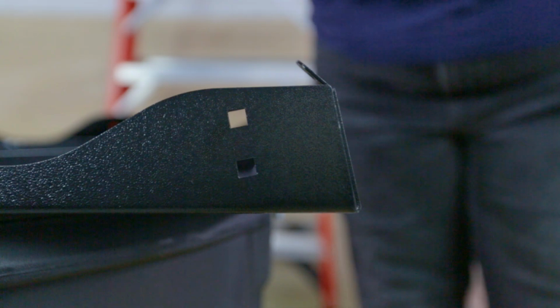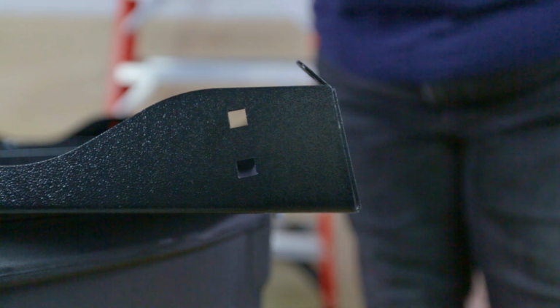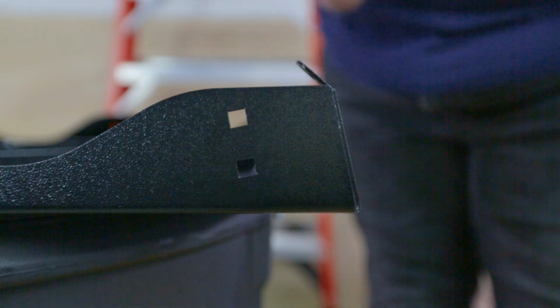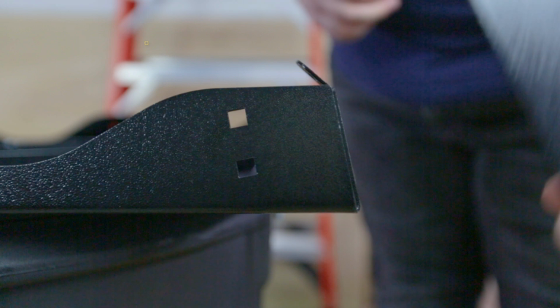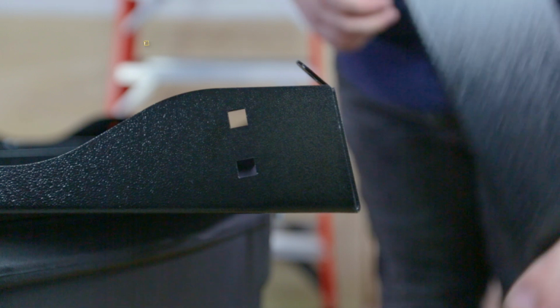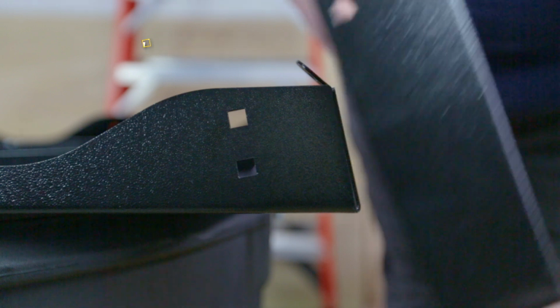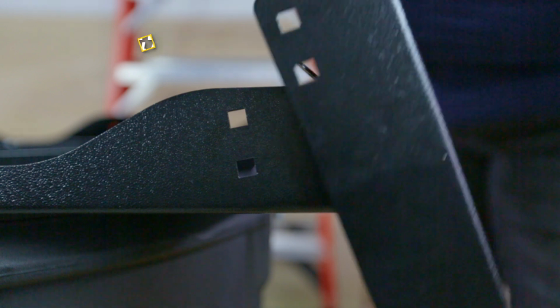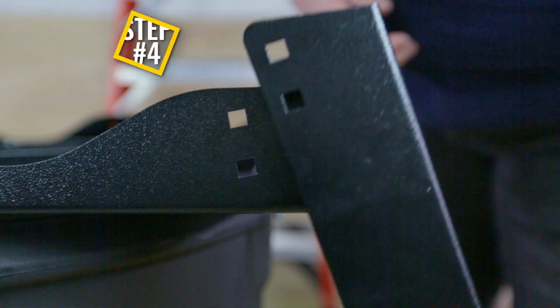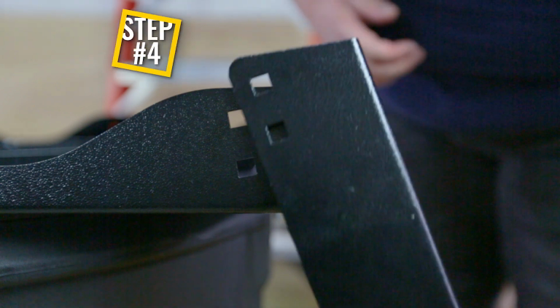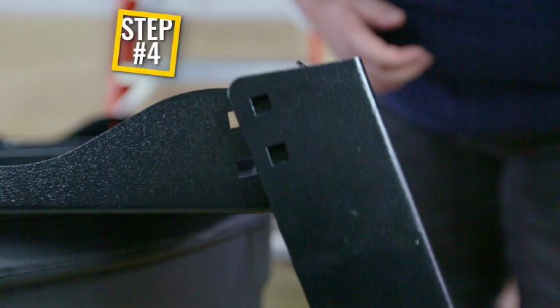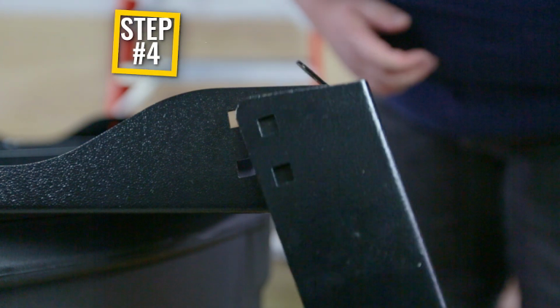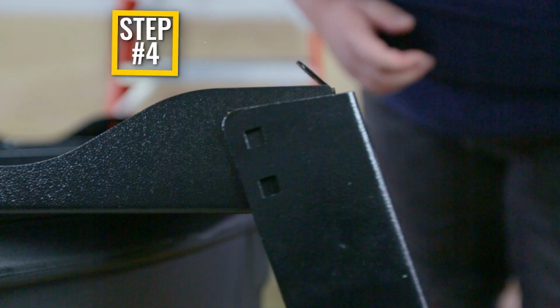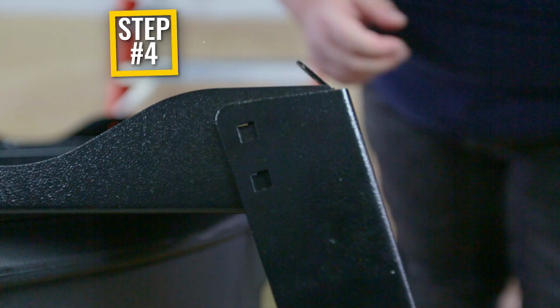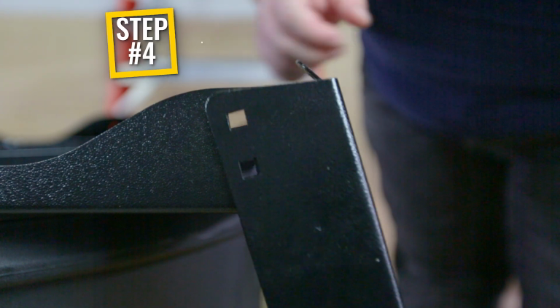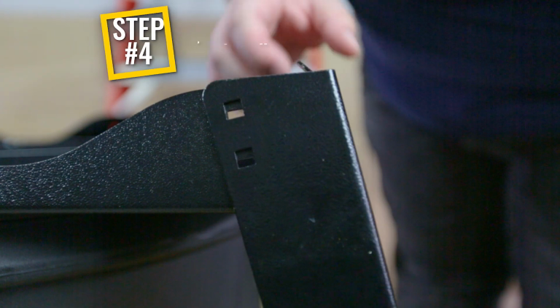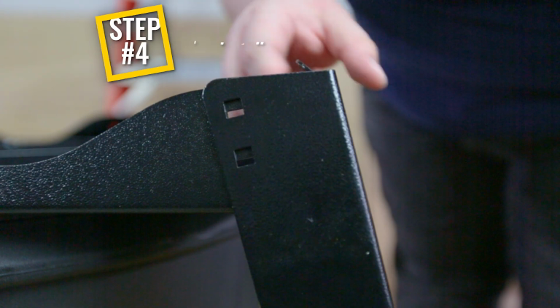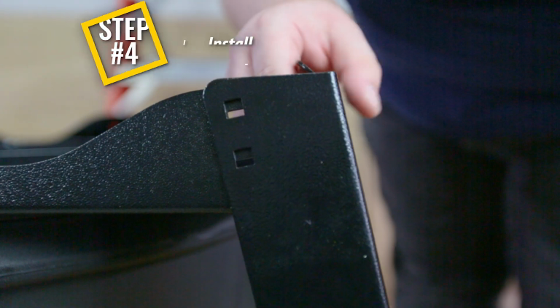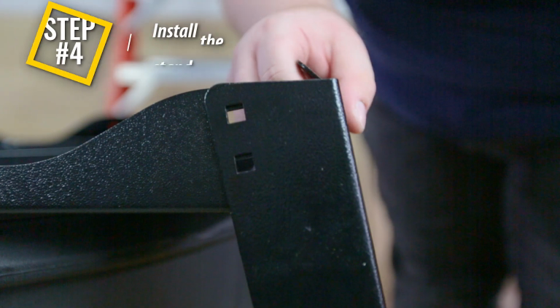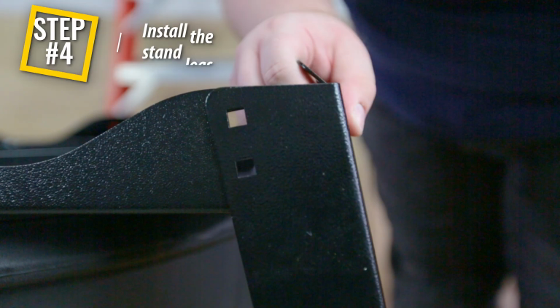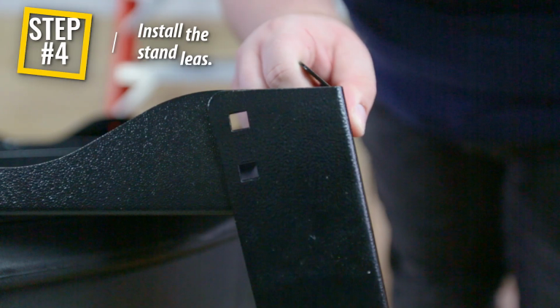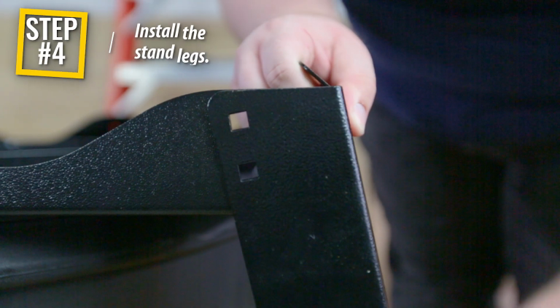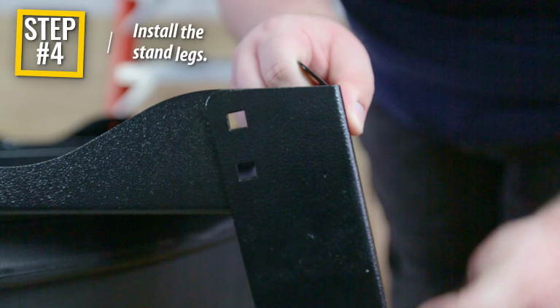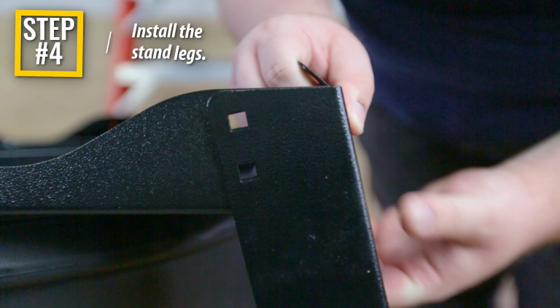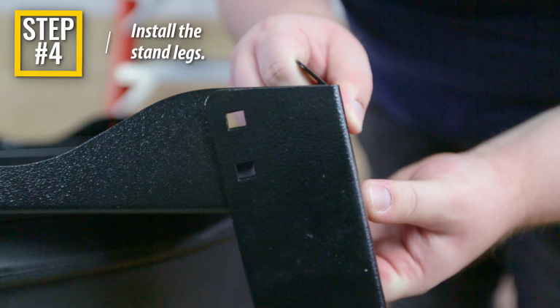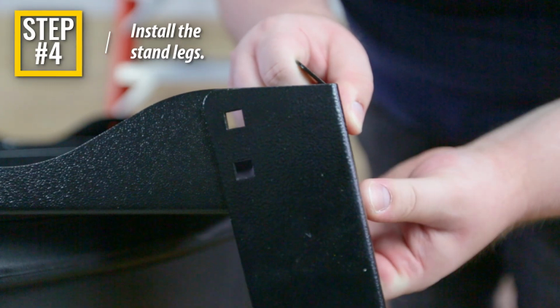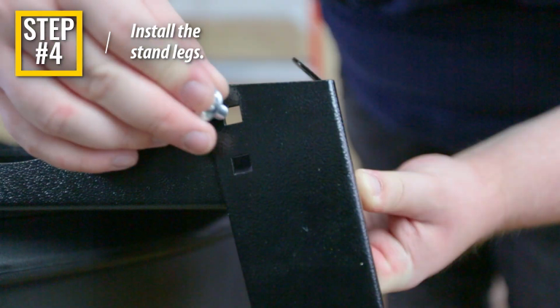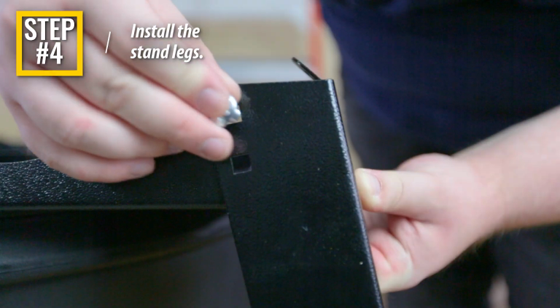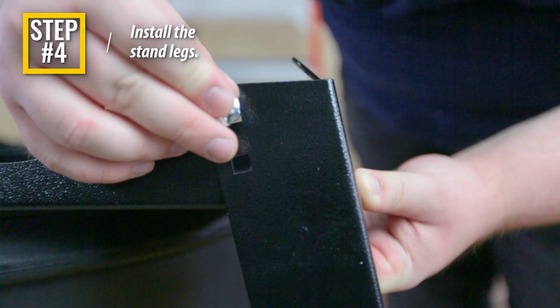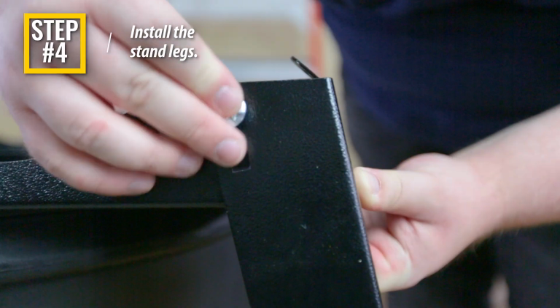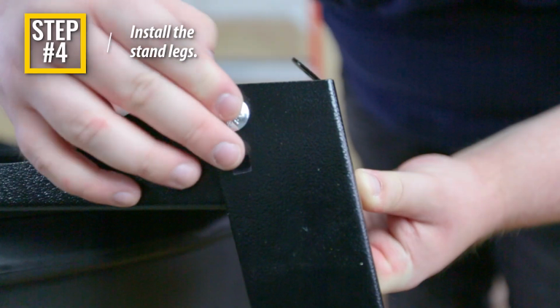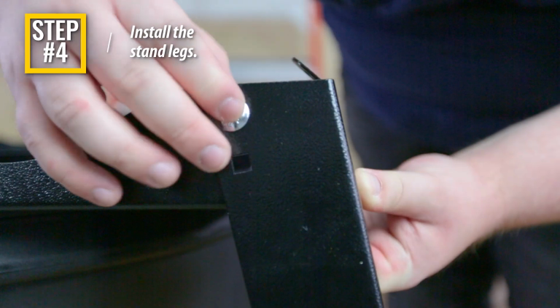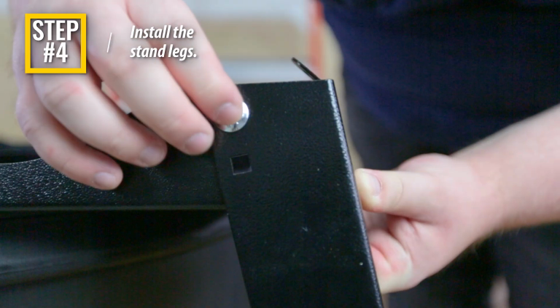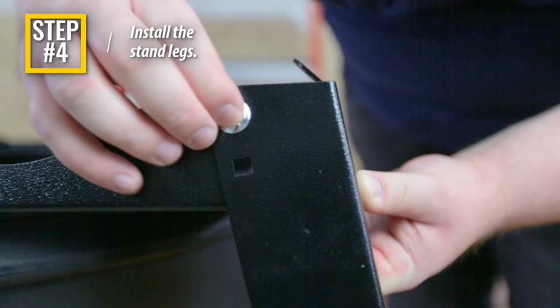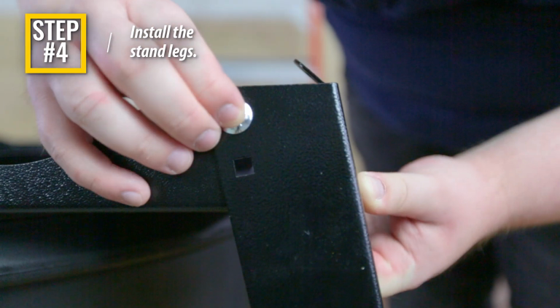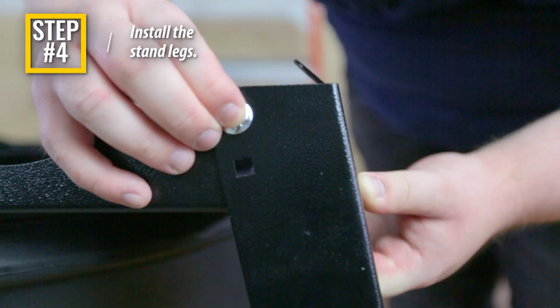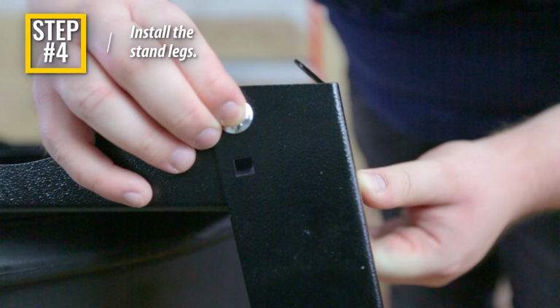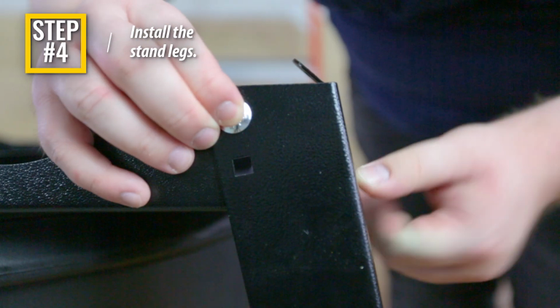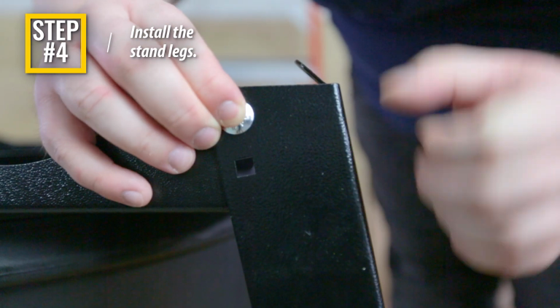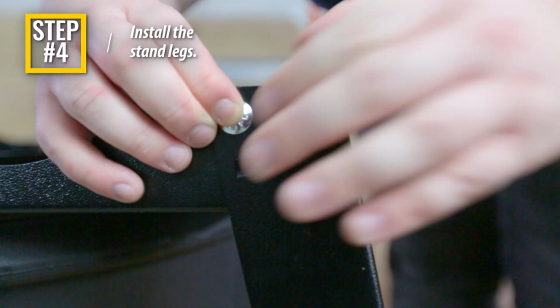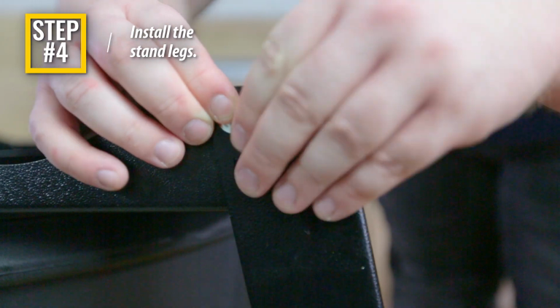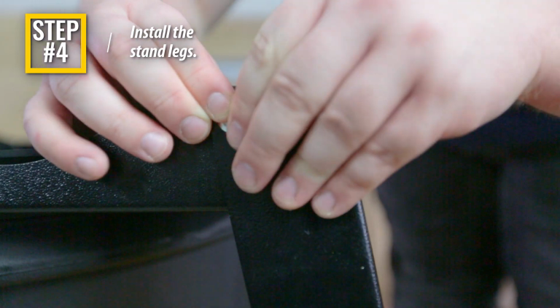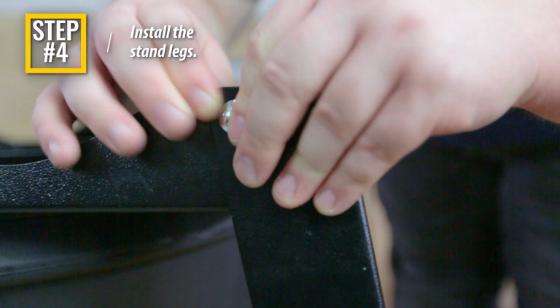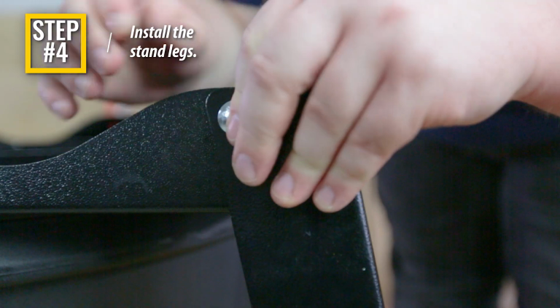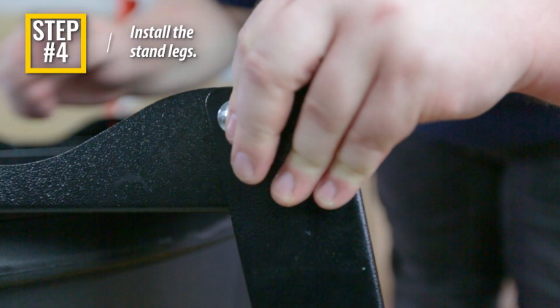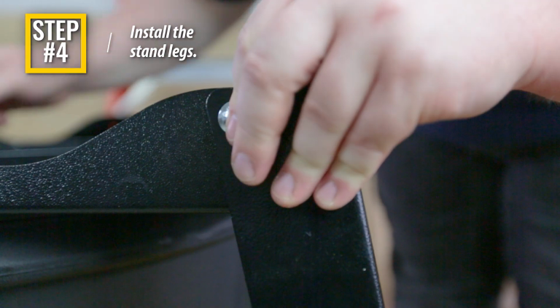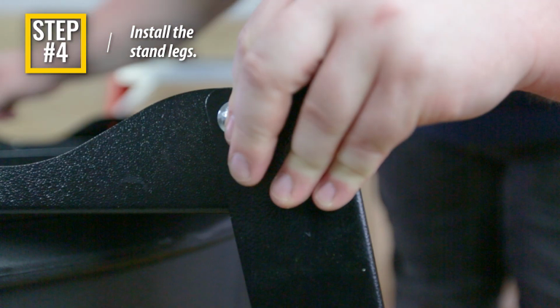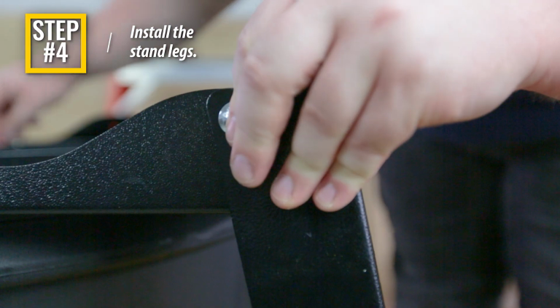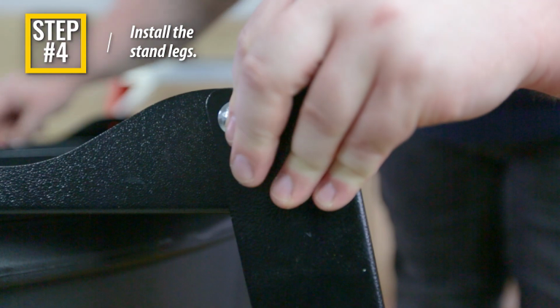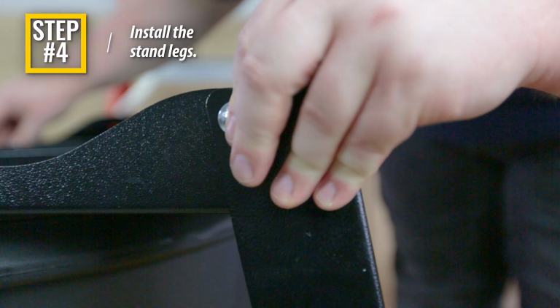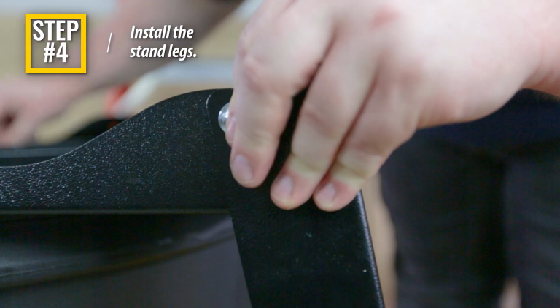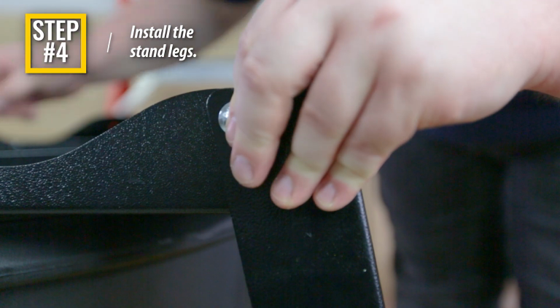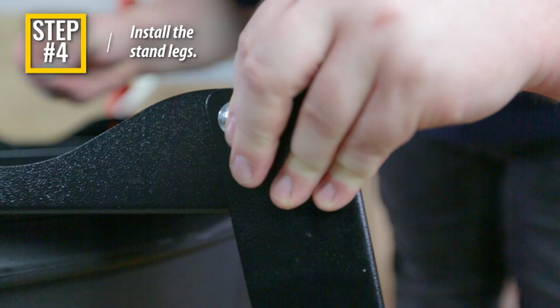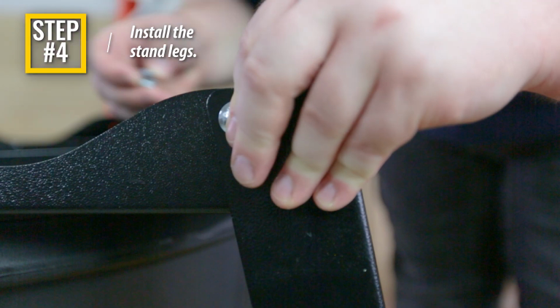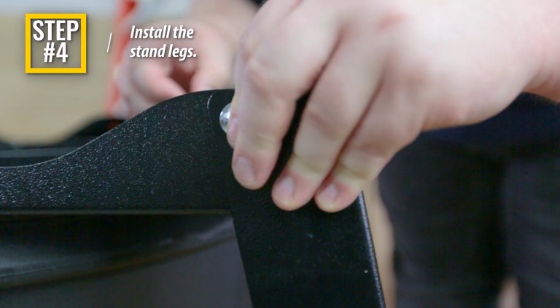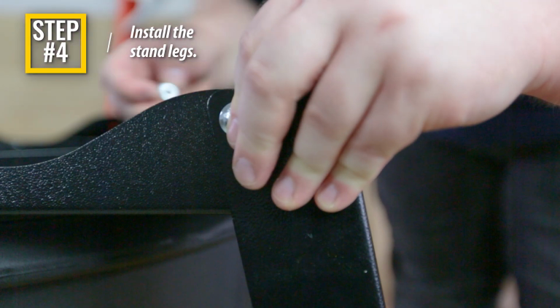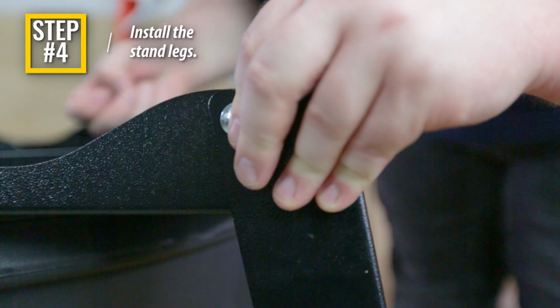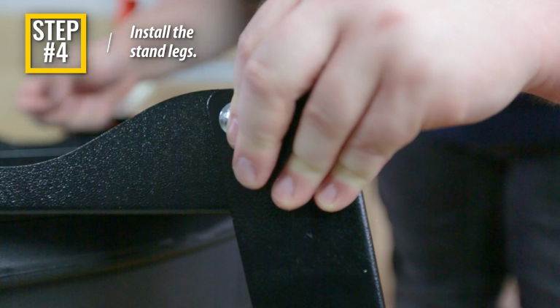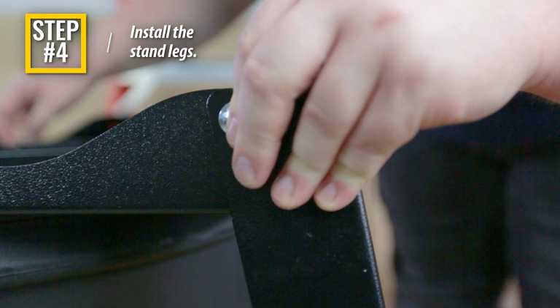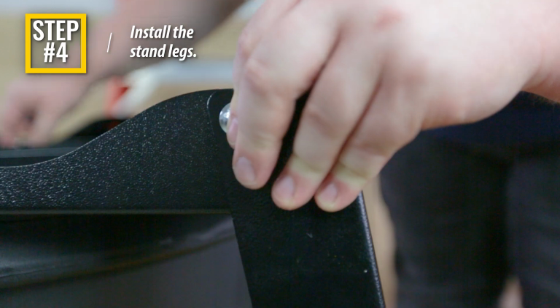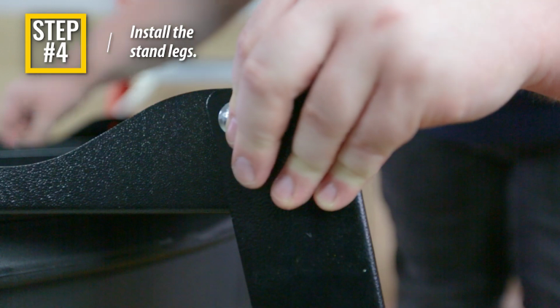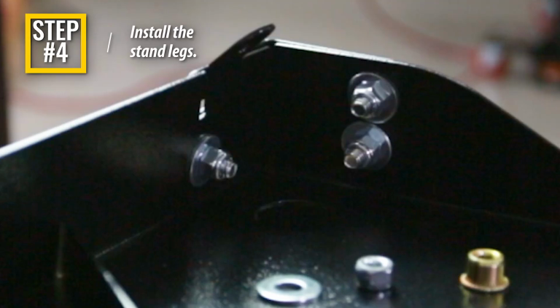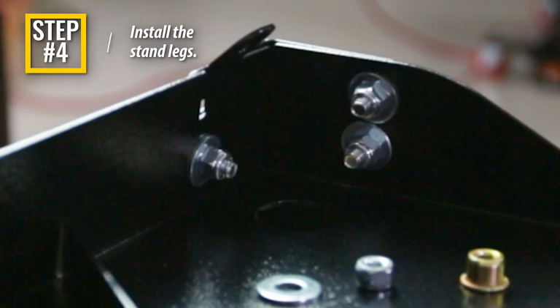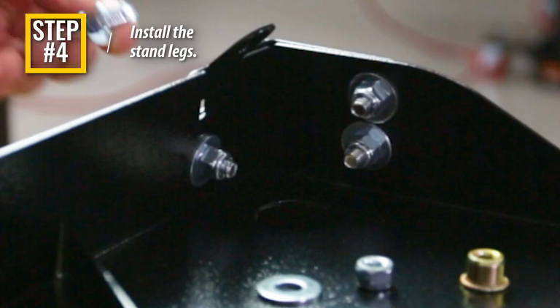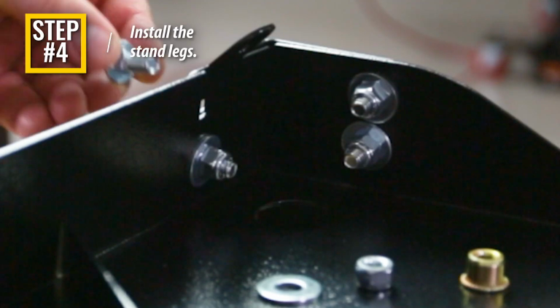Step 4: Align the stand leg to the stand body, then secure using four carriage bolts, four washers, and four nylock nuts.